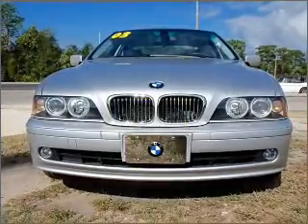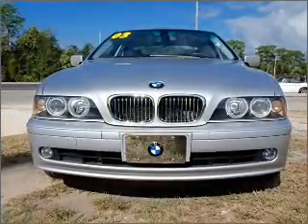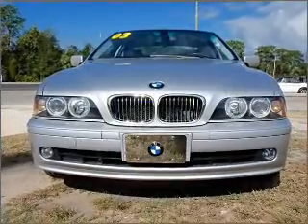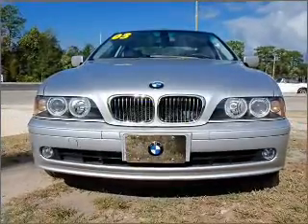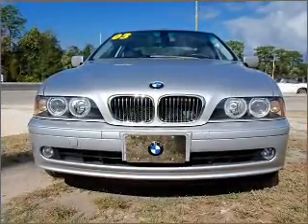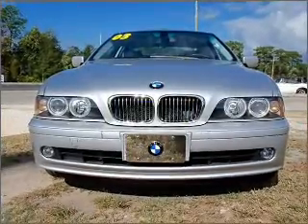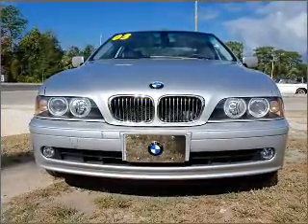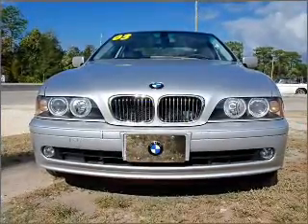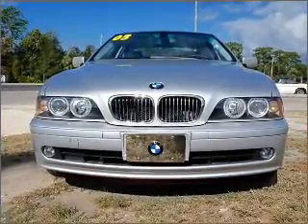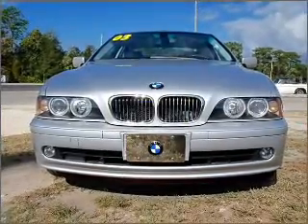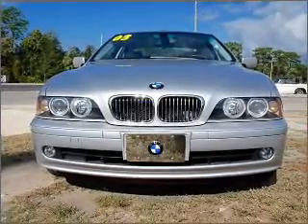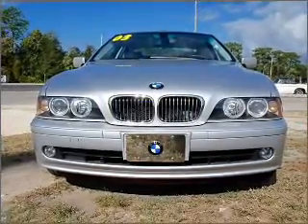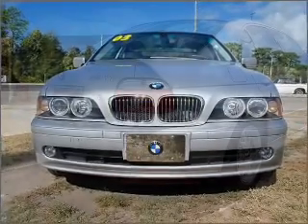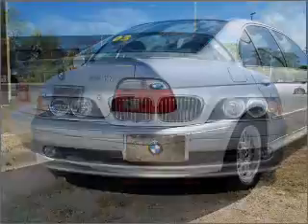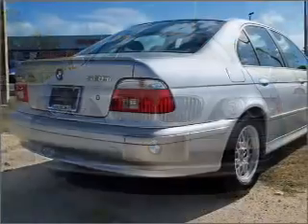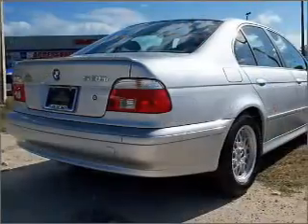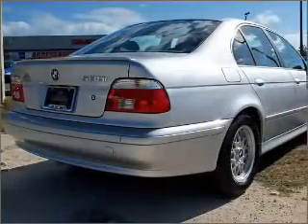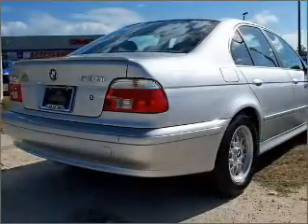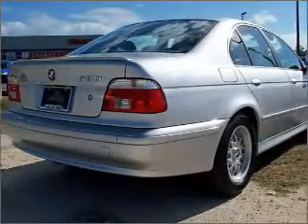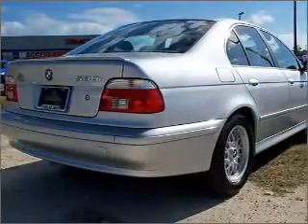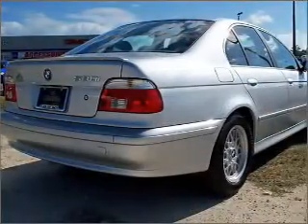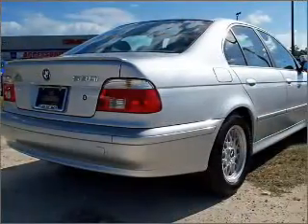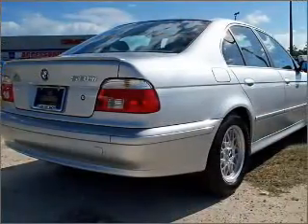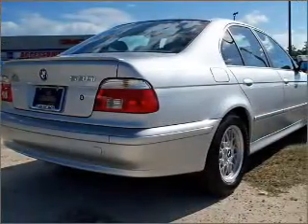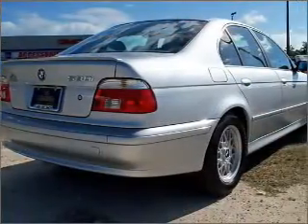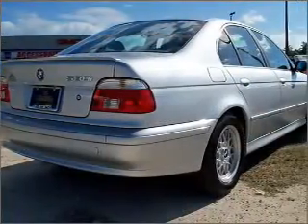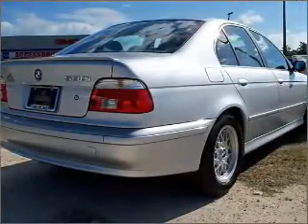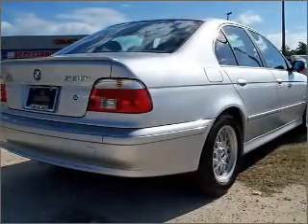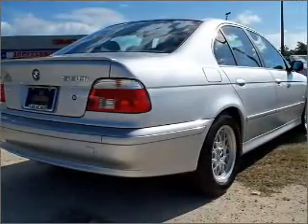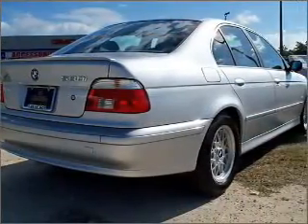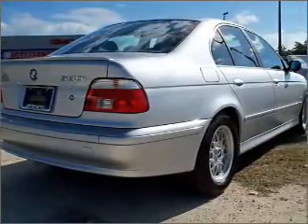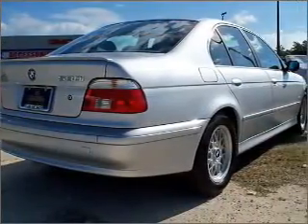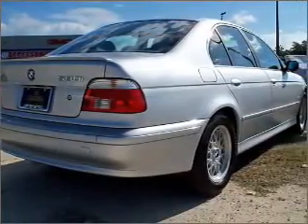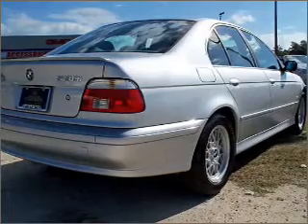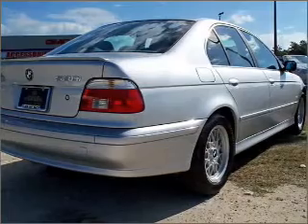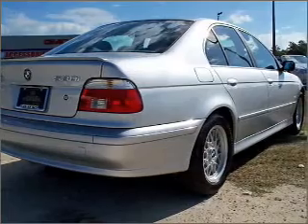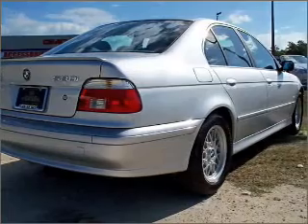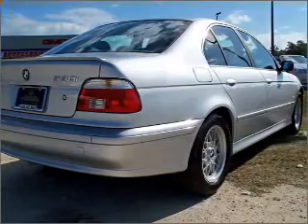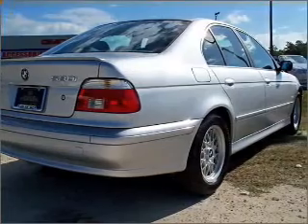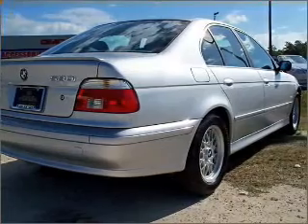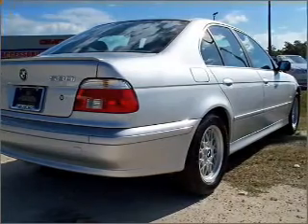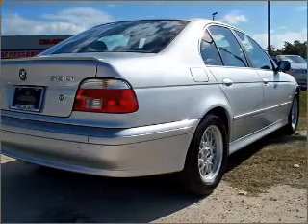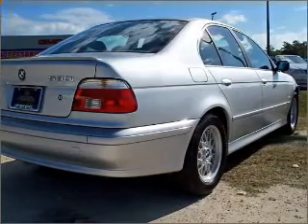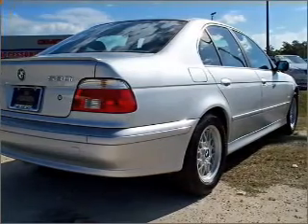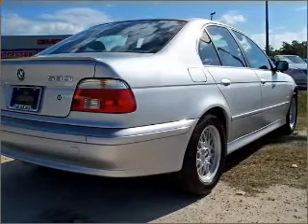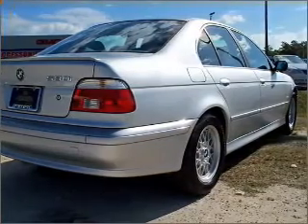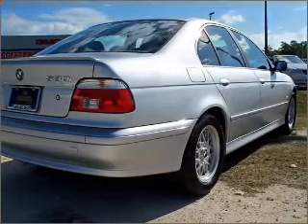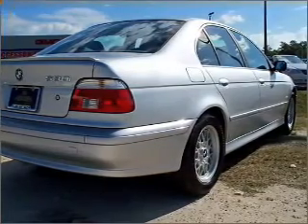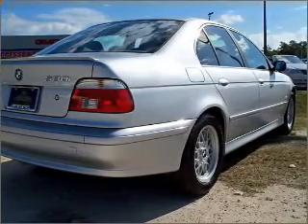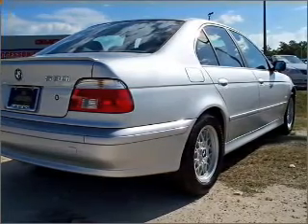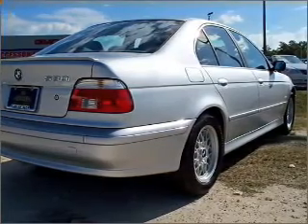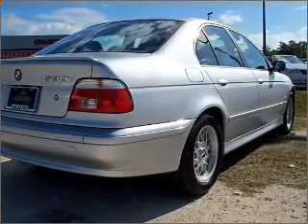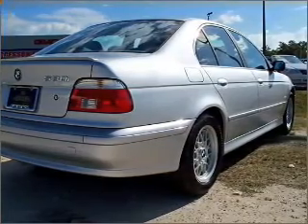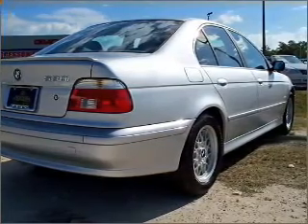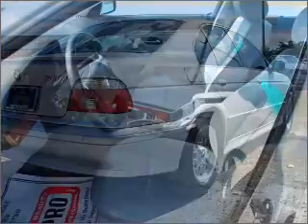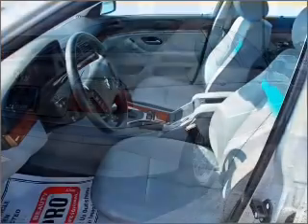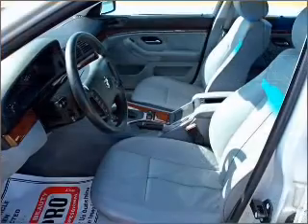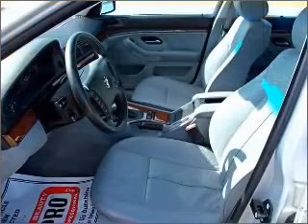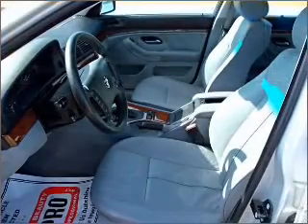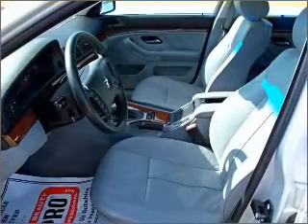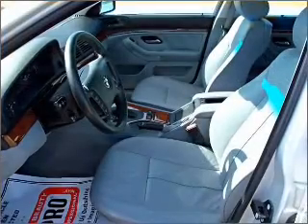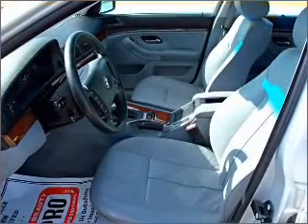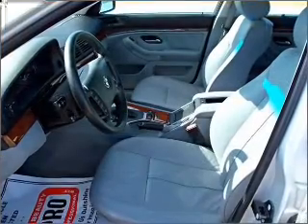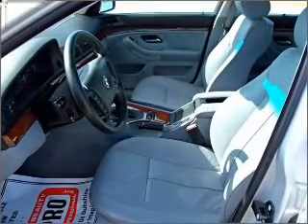With a solid six-cylinder engine connected to a smooth-shifting five-speed automatic transmission, premium wheels give a more luxurious look.